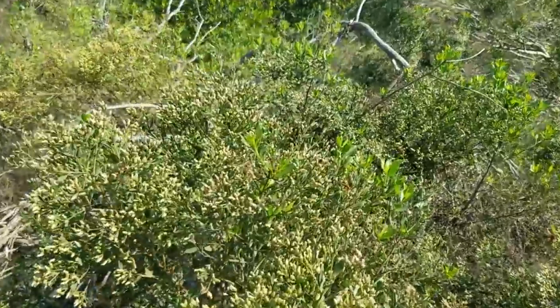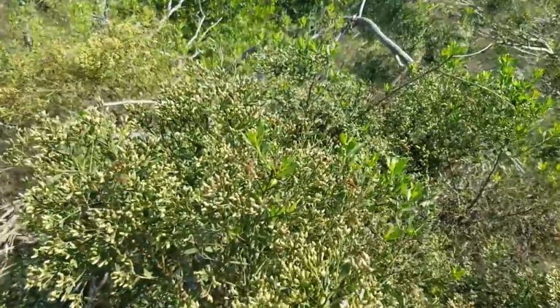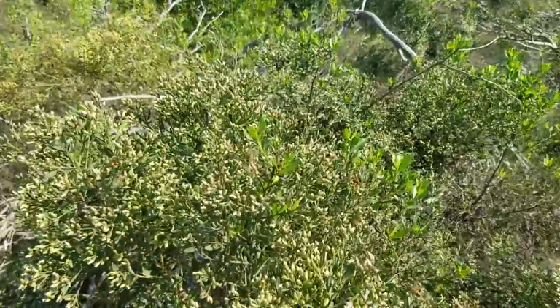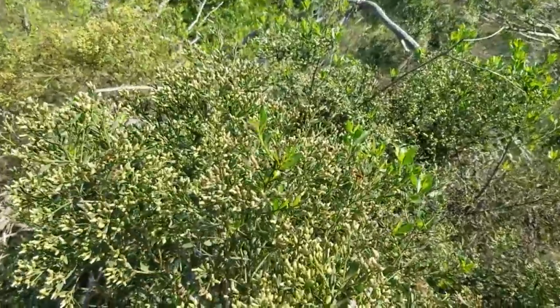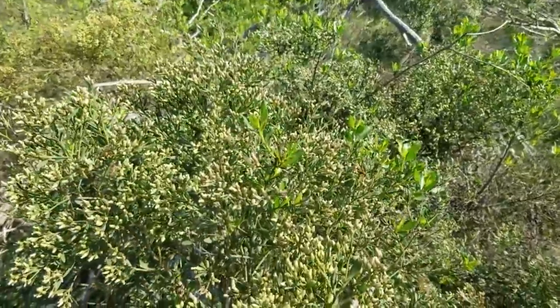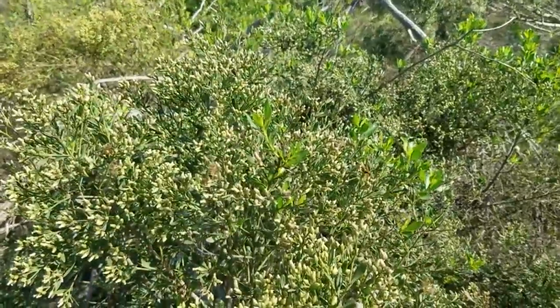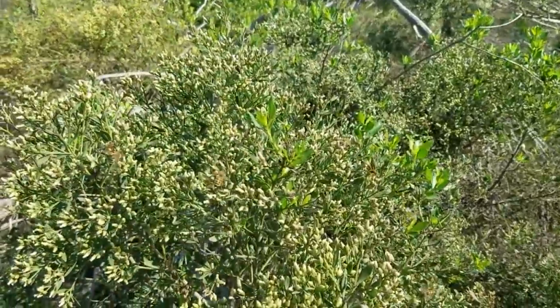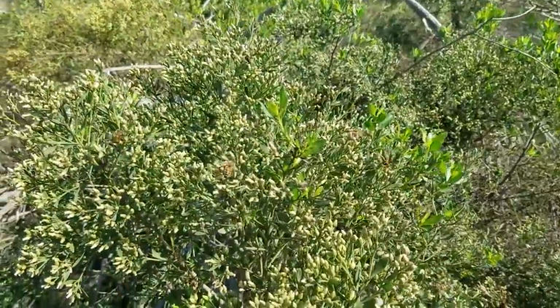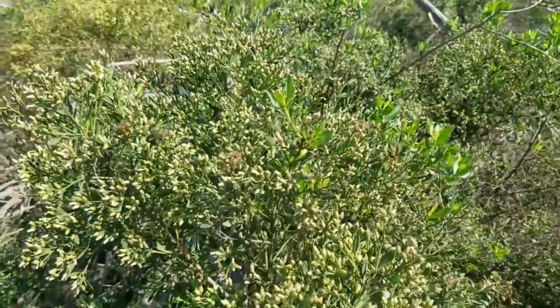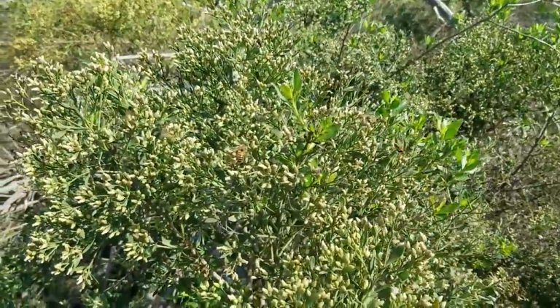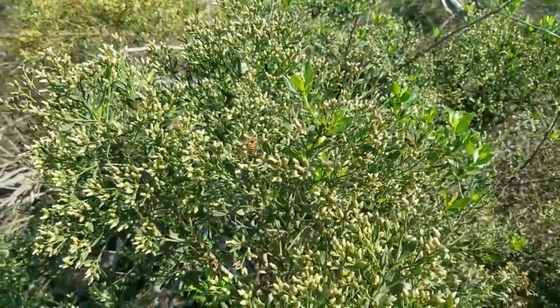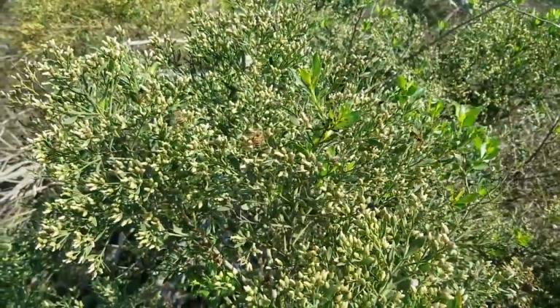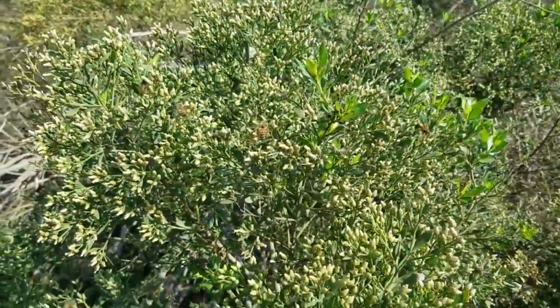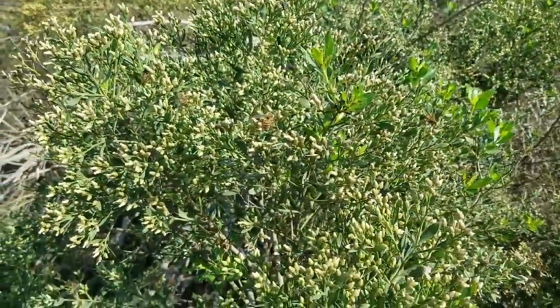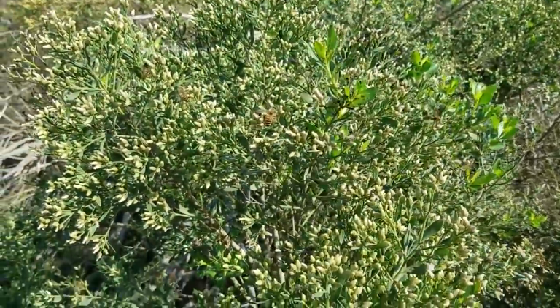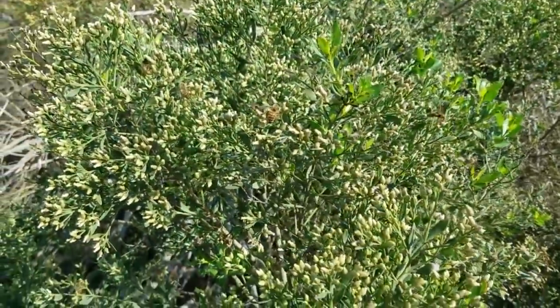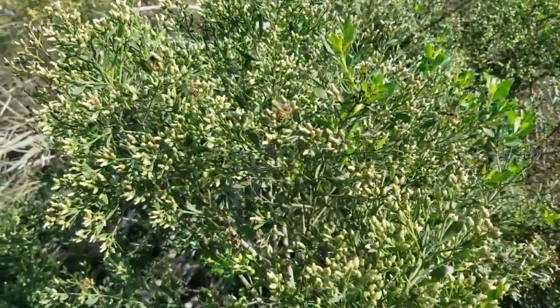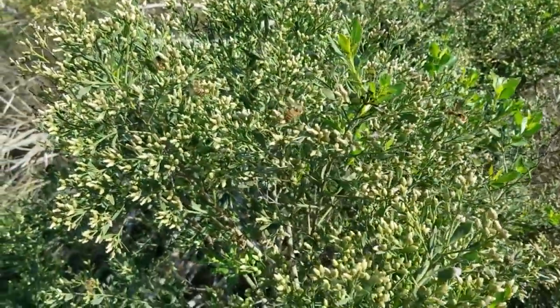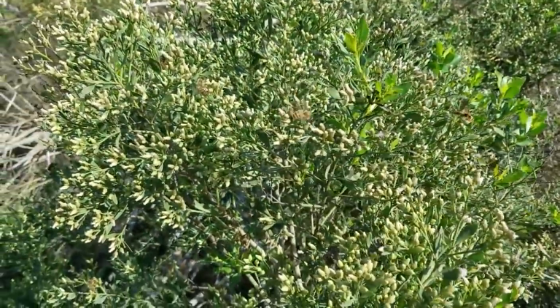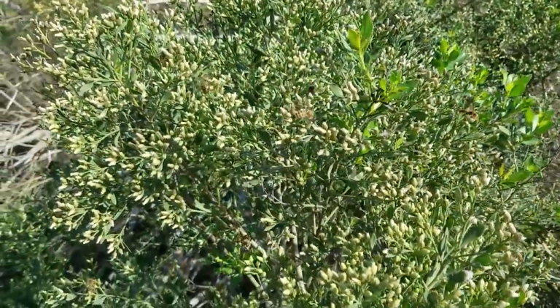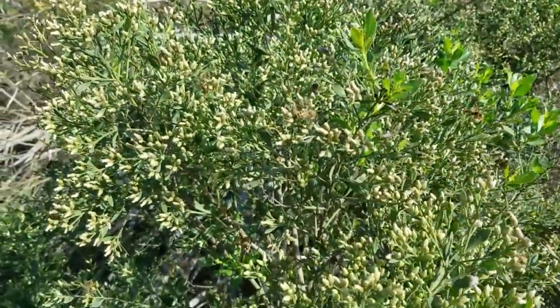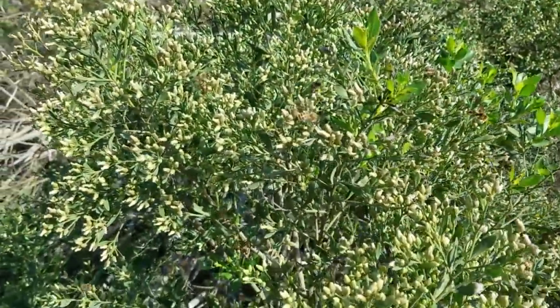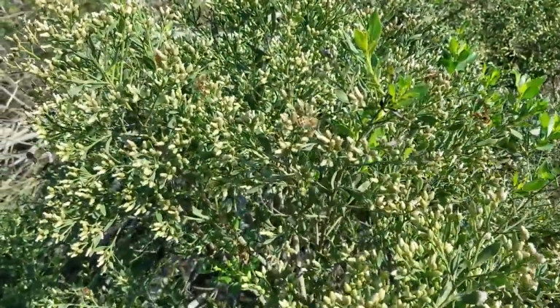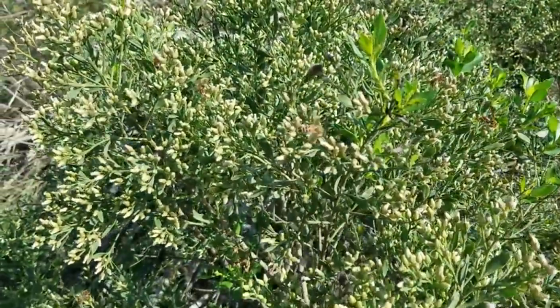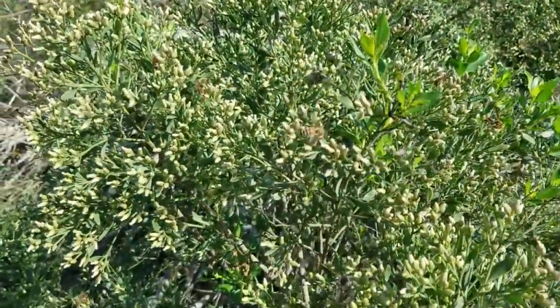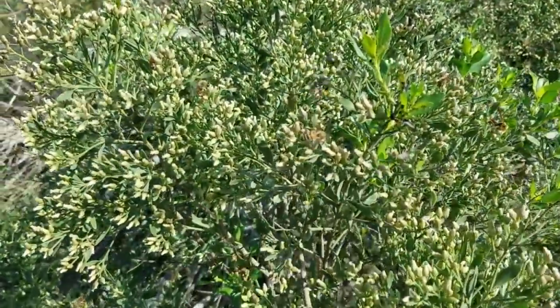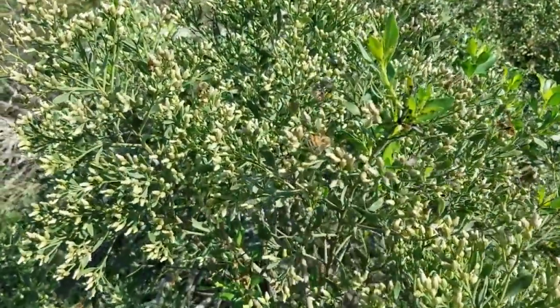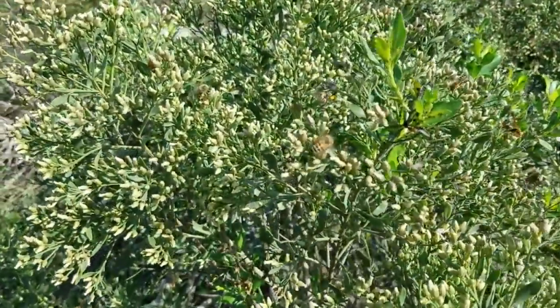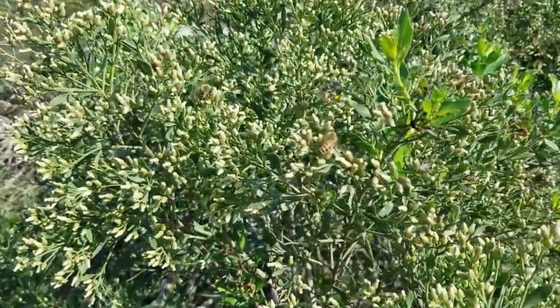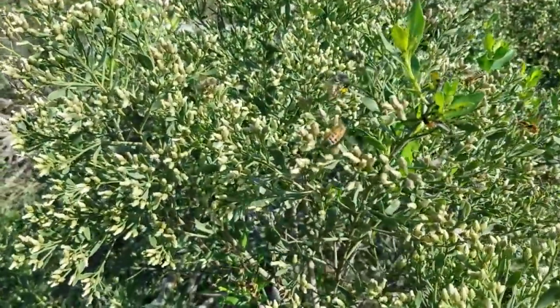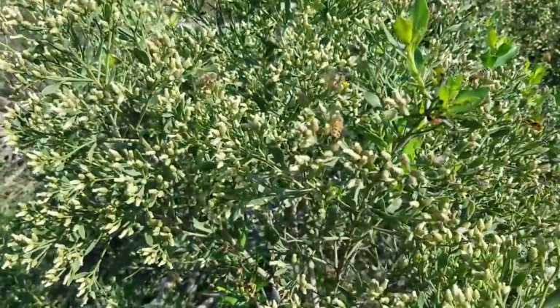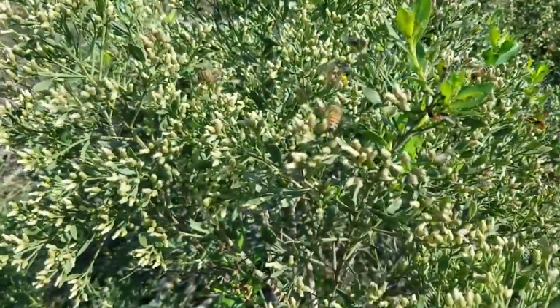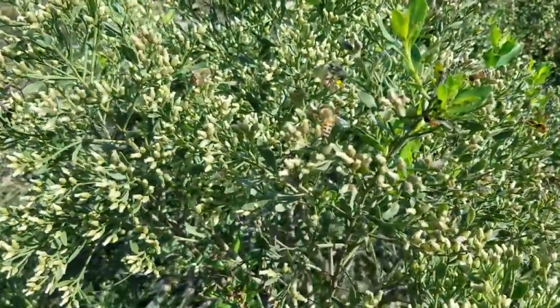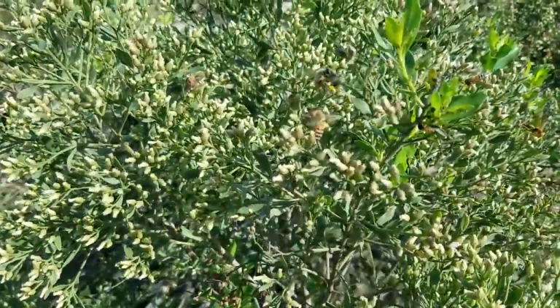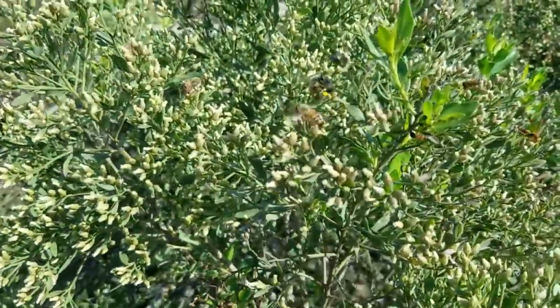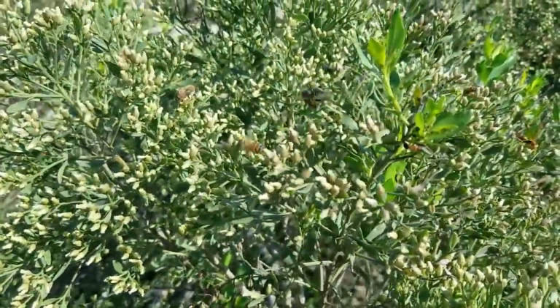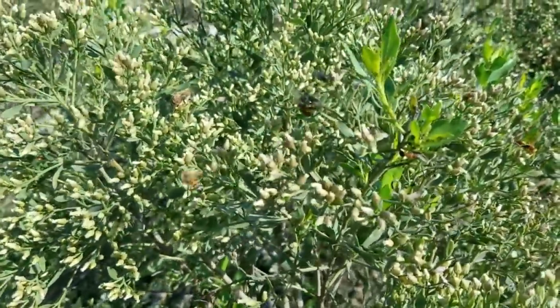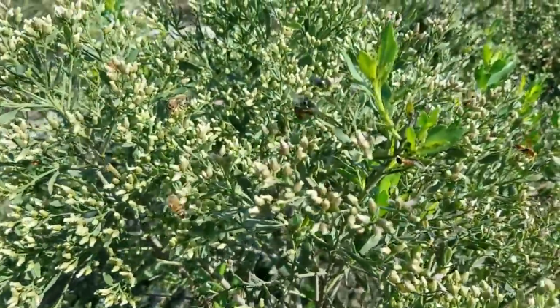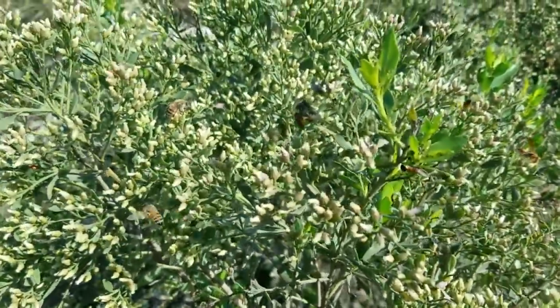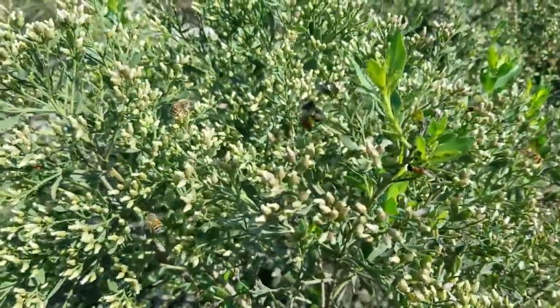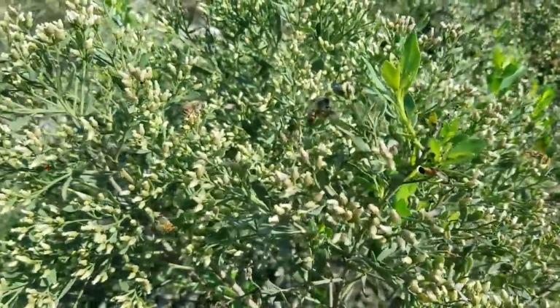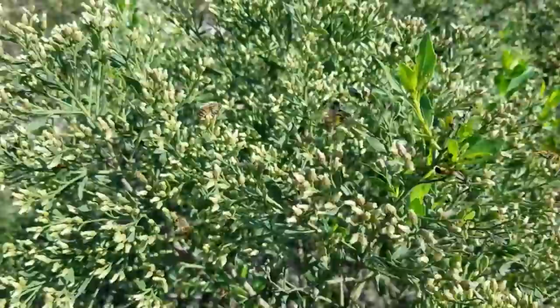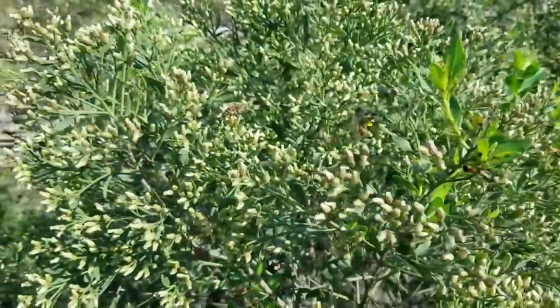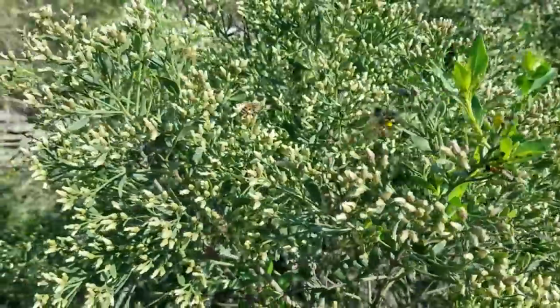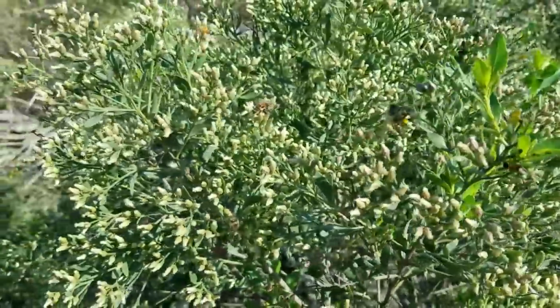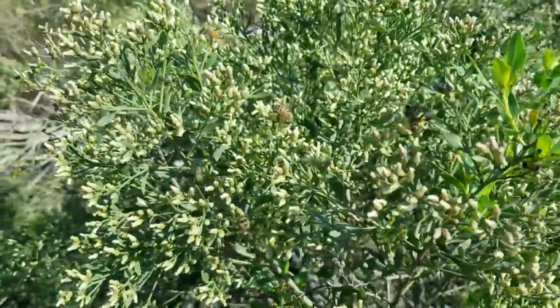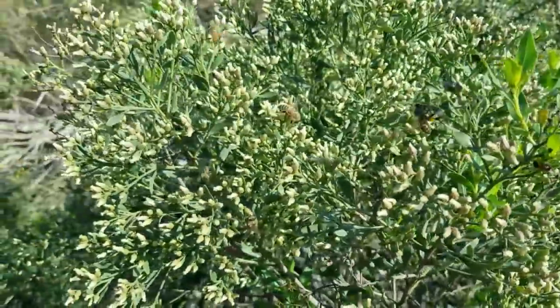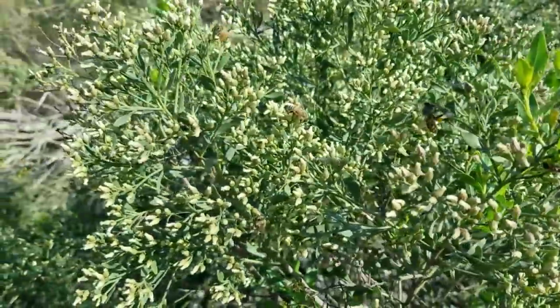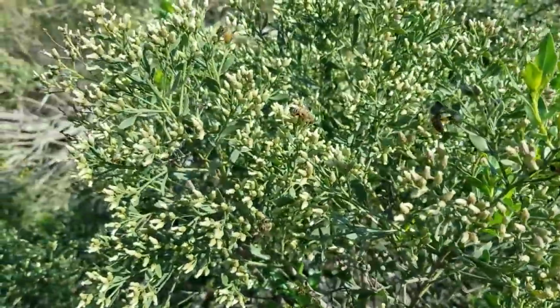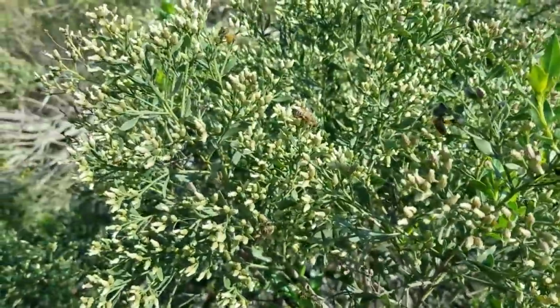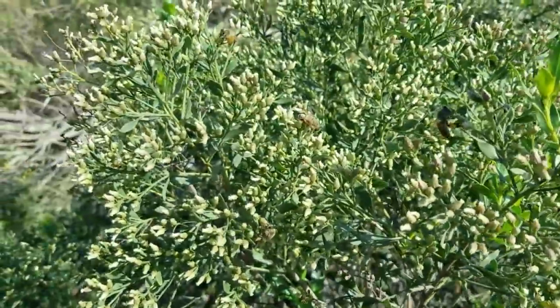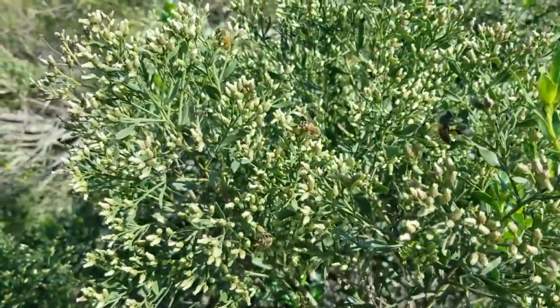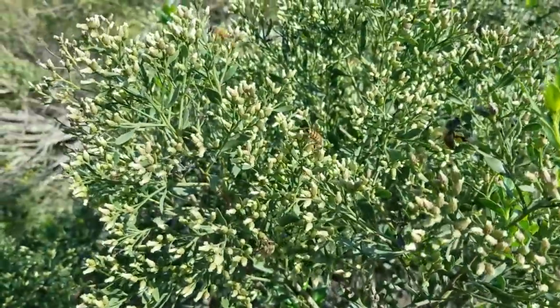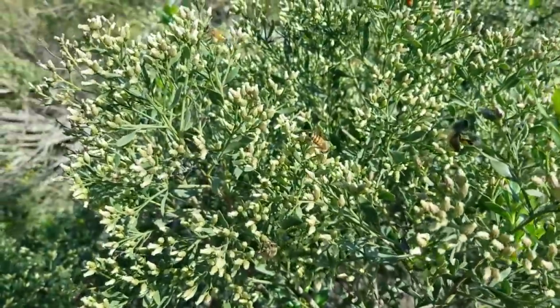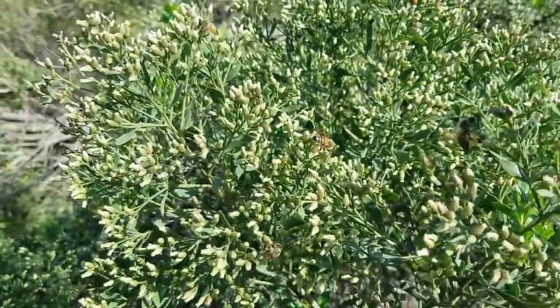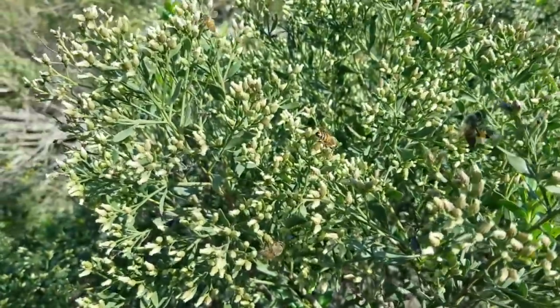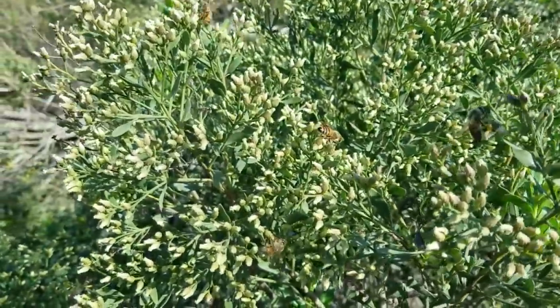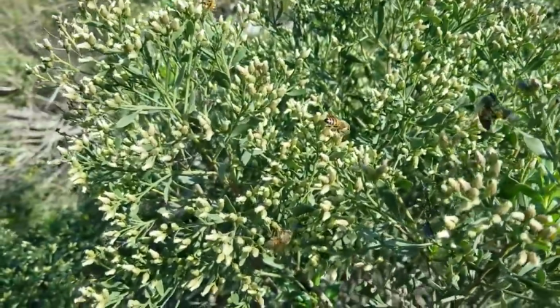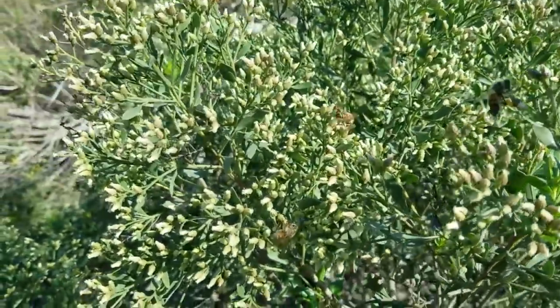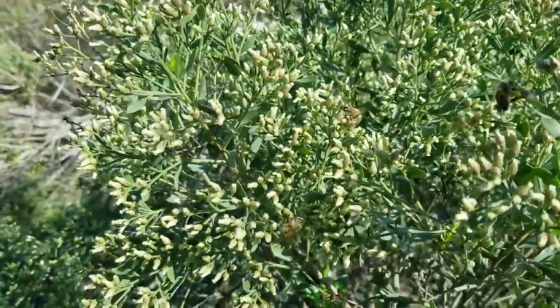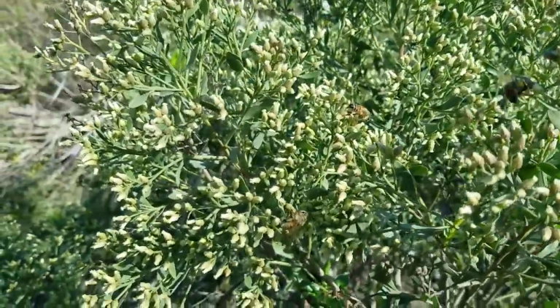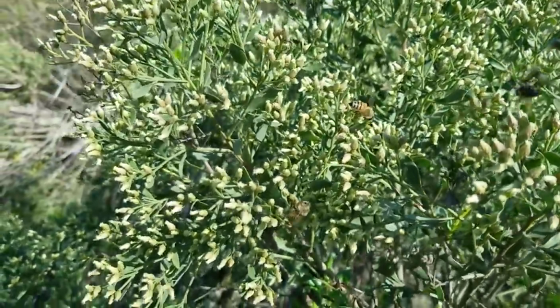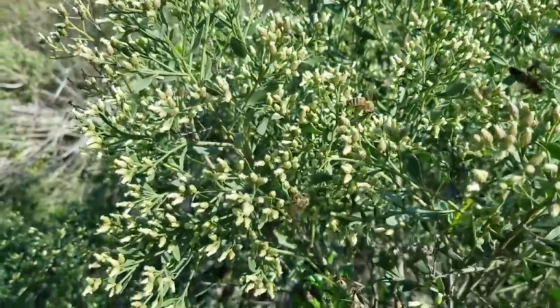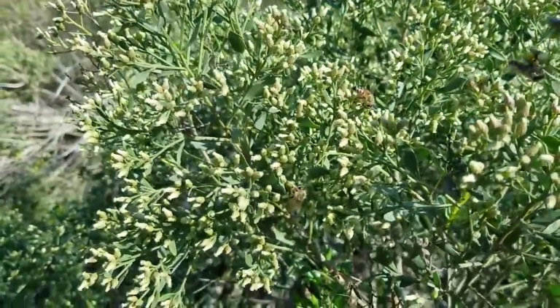This is incredible. Look at all these bees. You can get right up in there. Just listen.